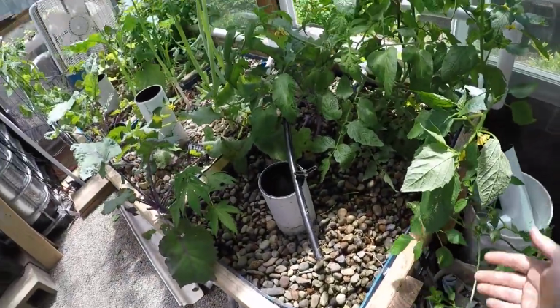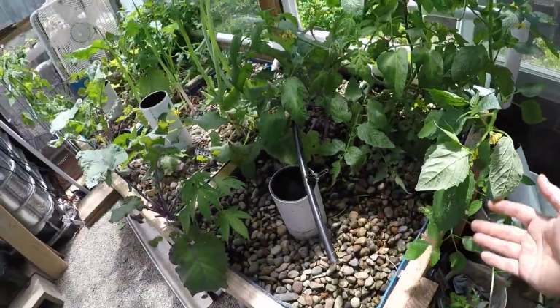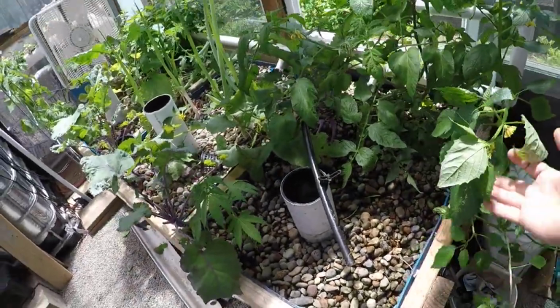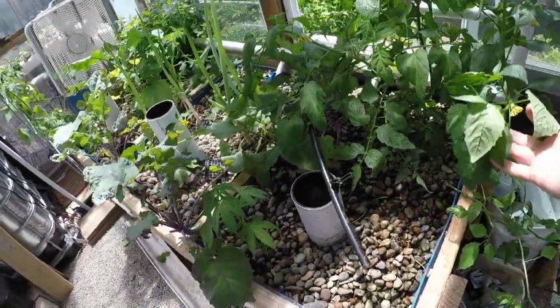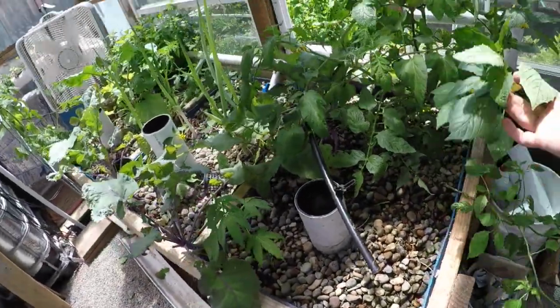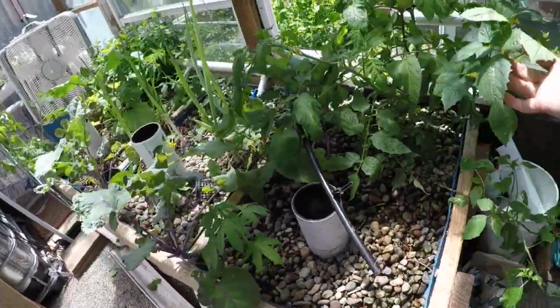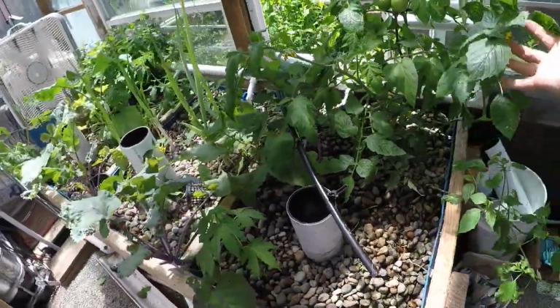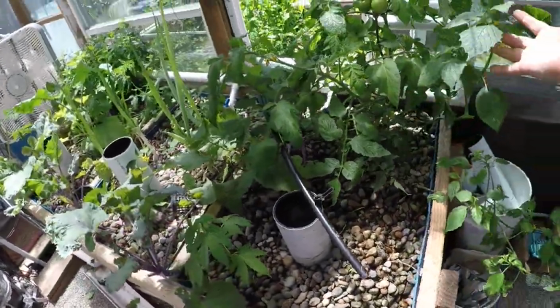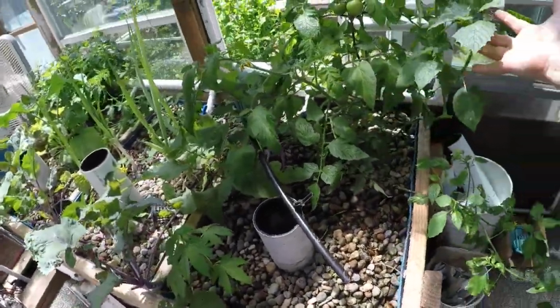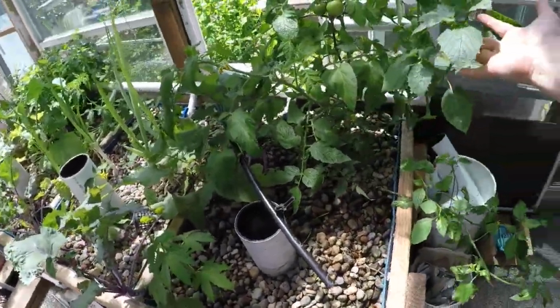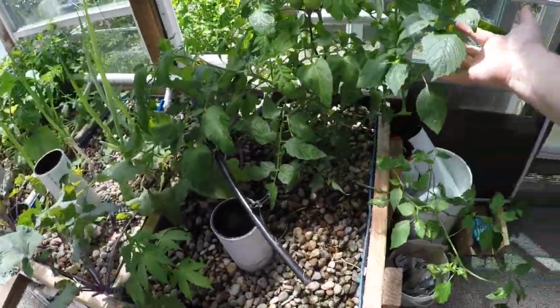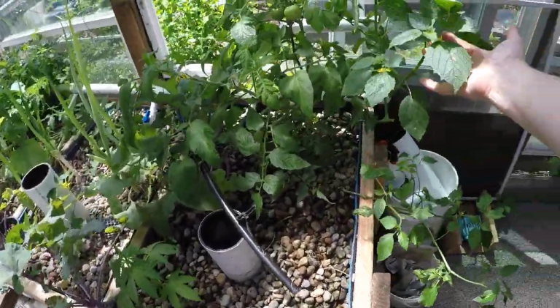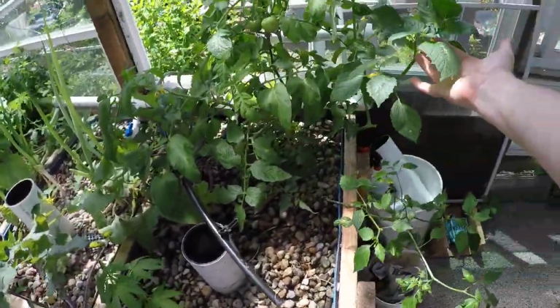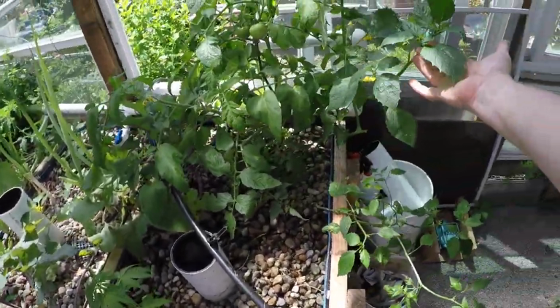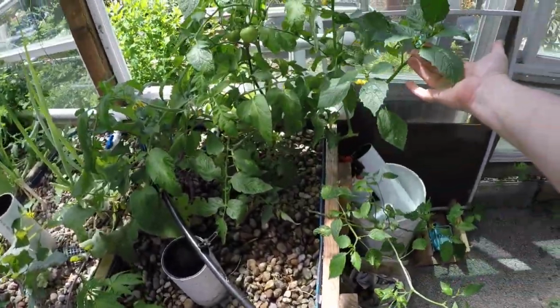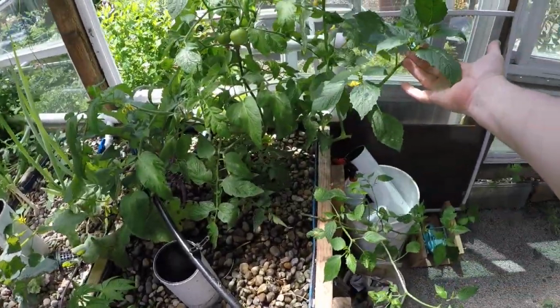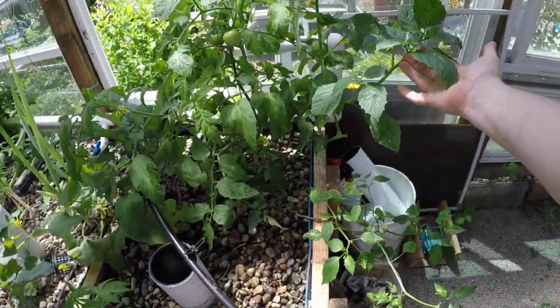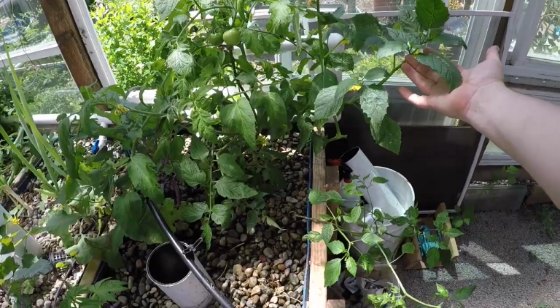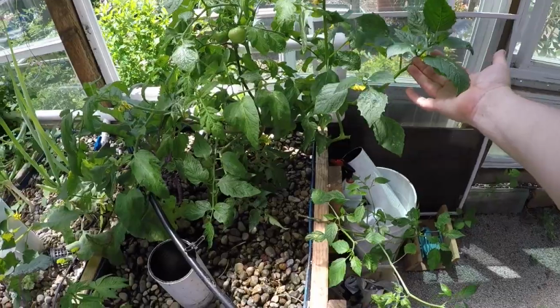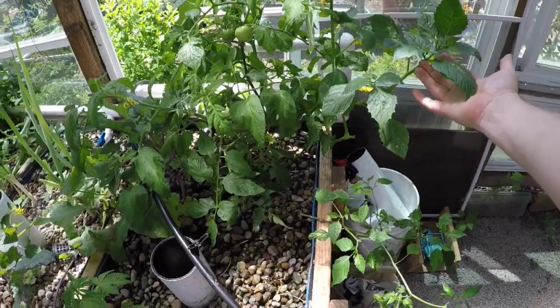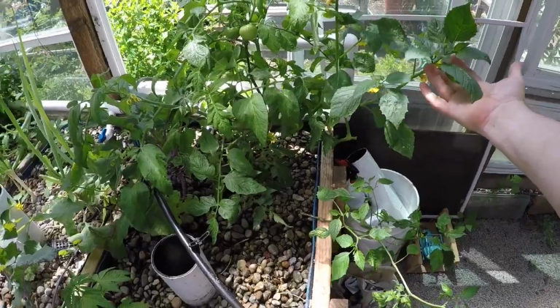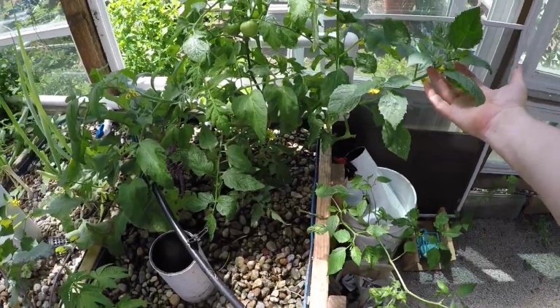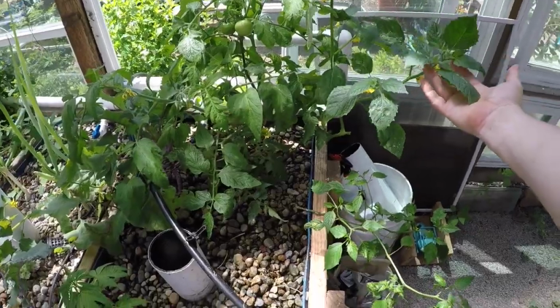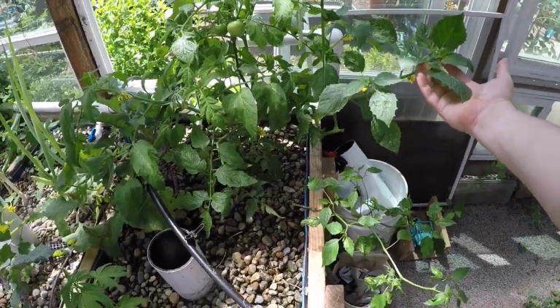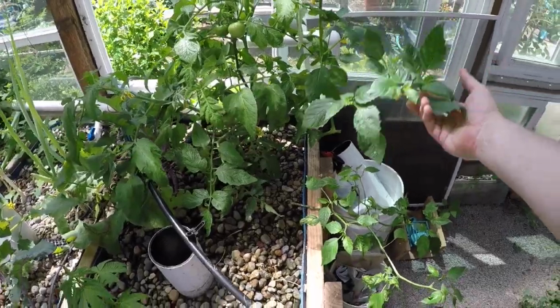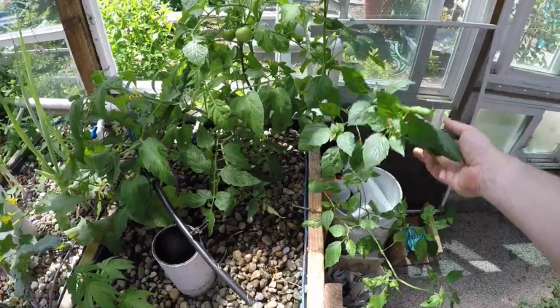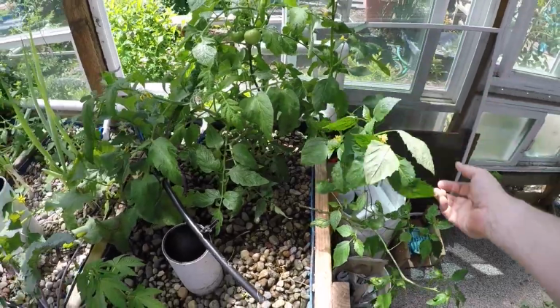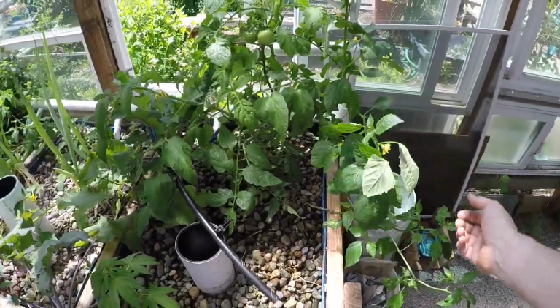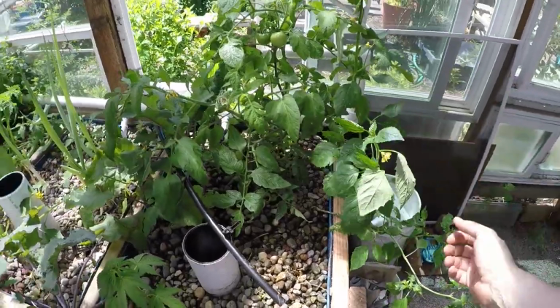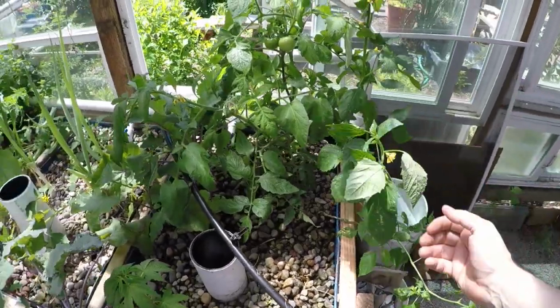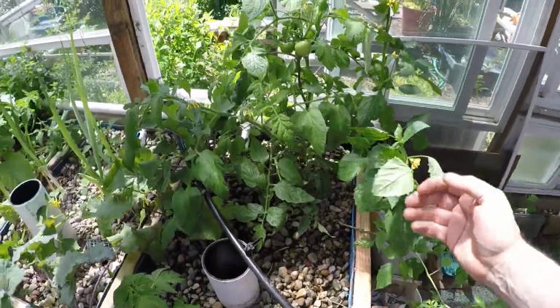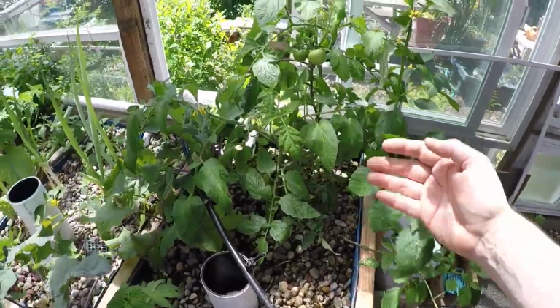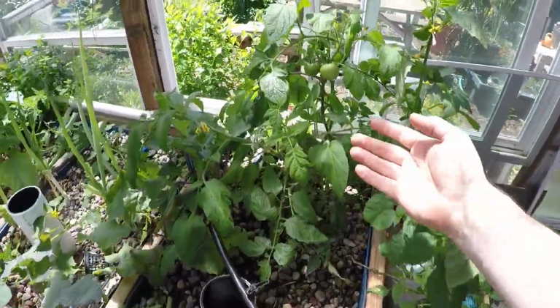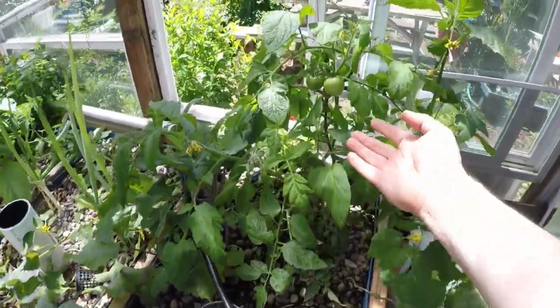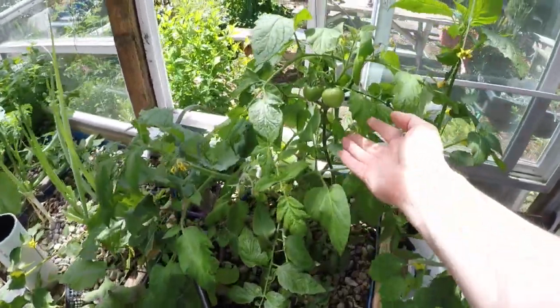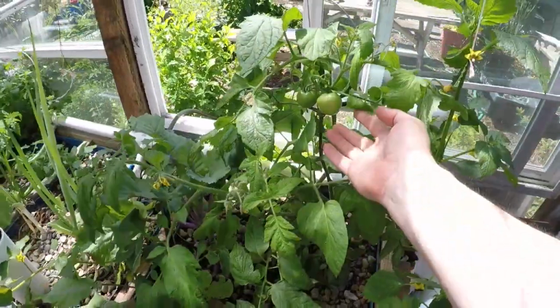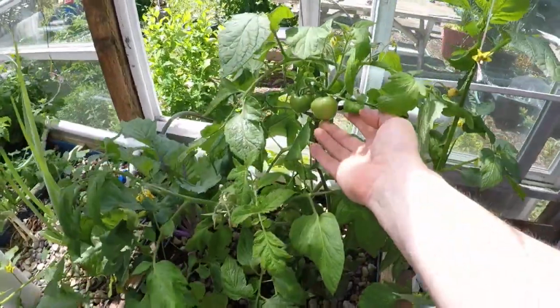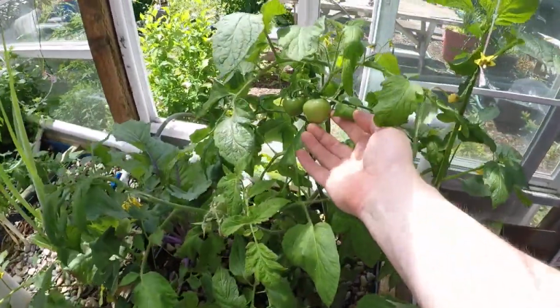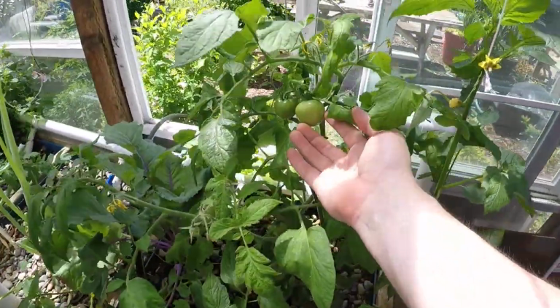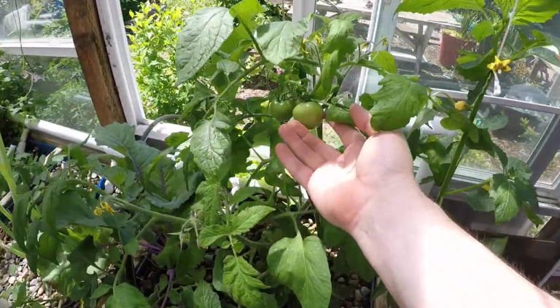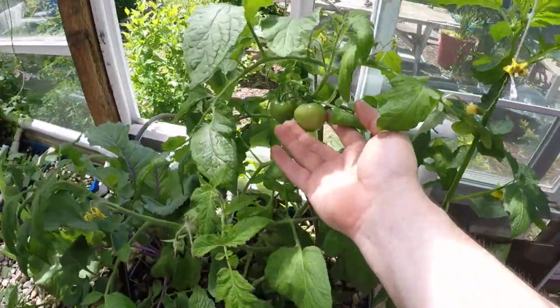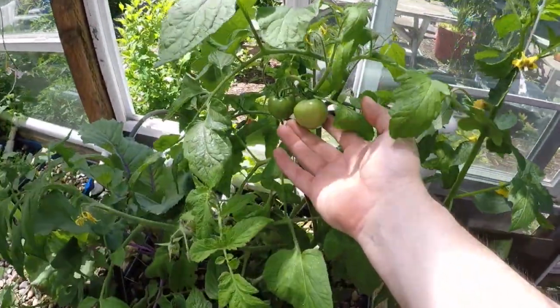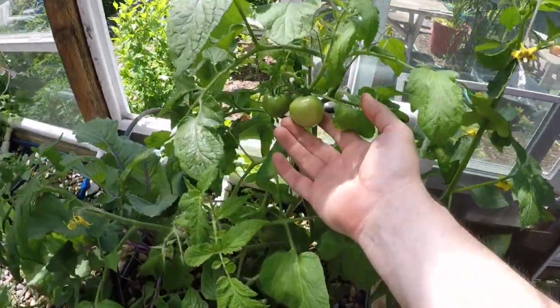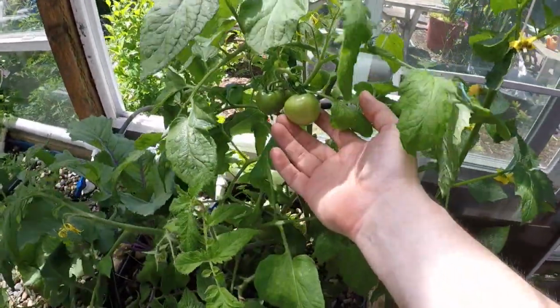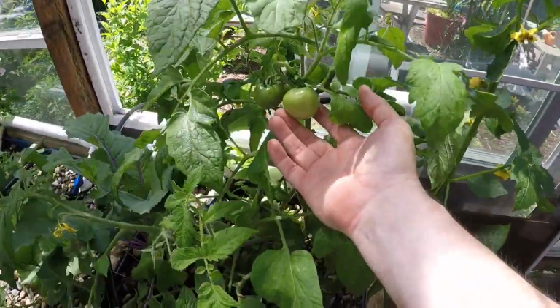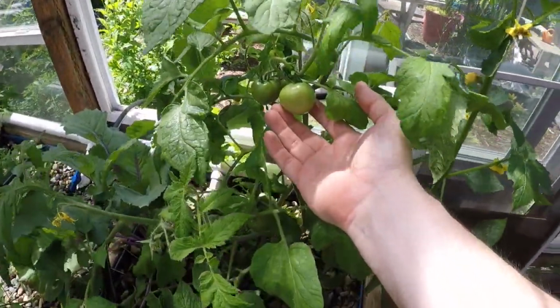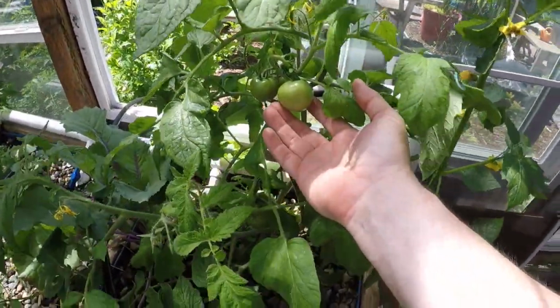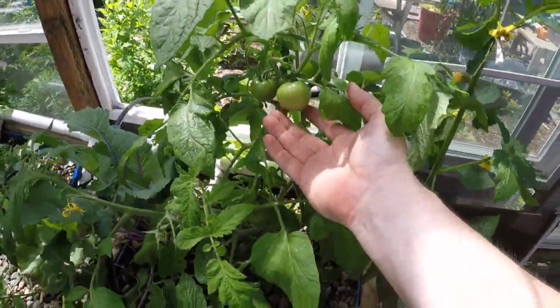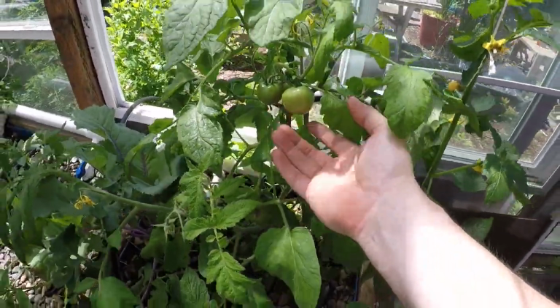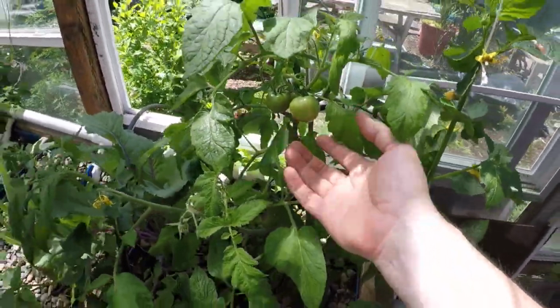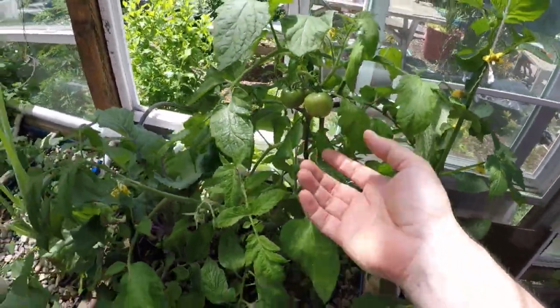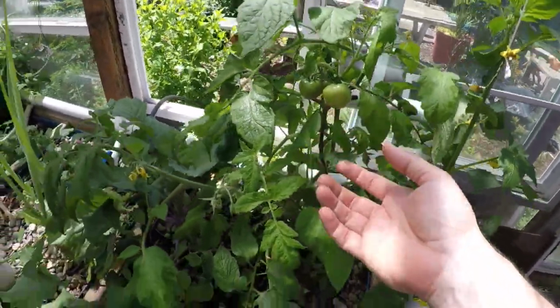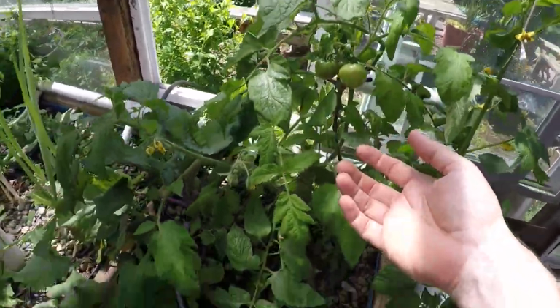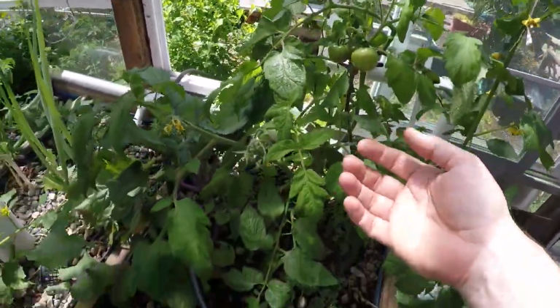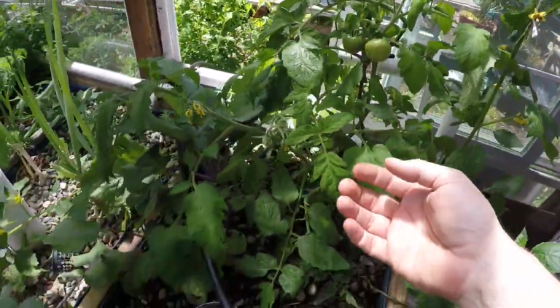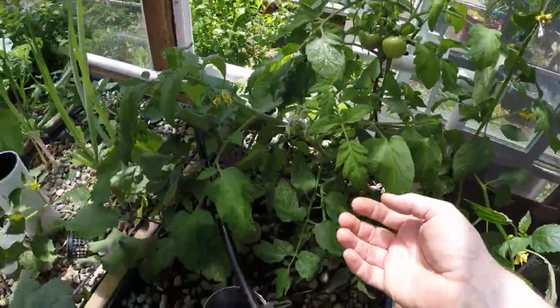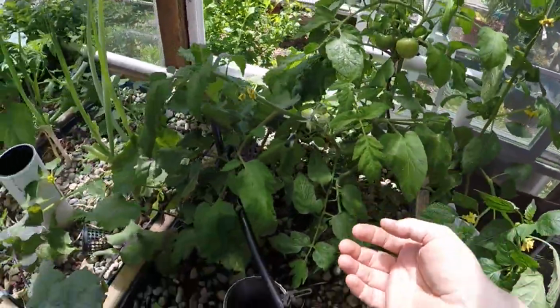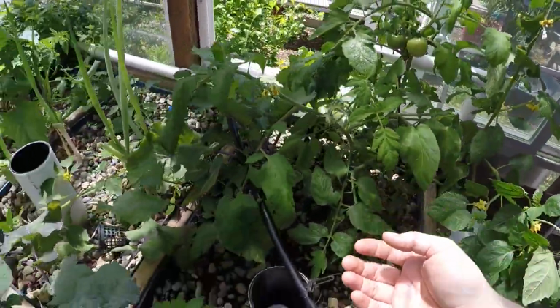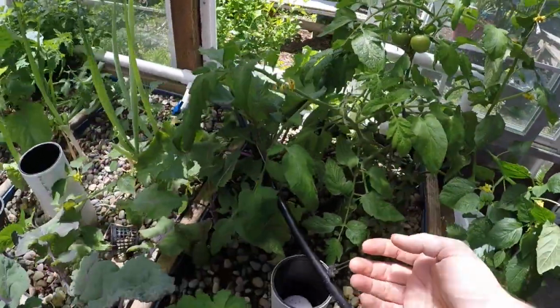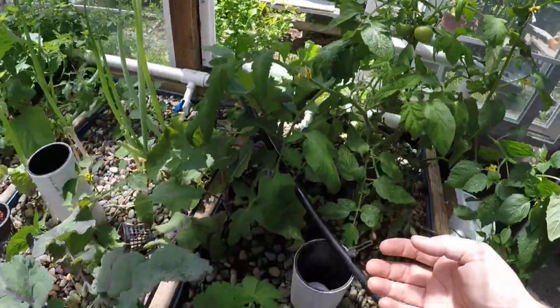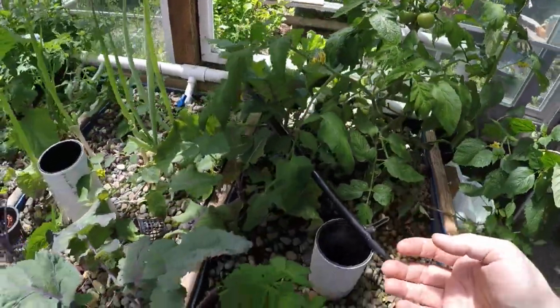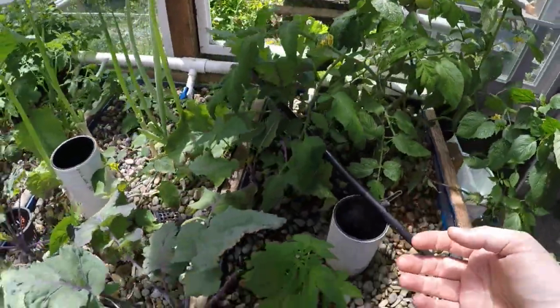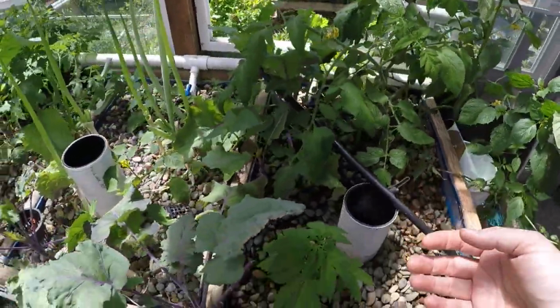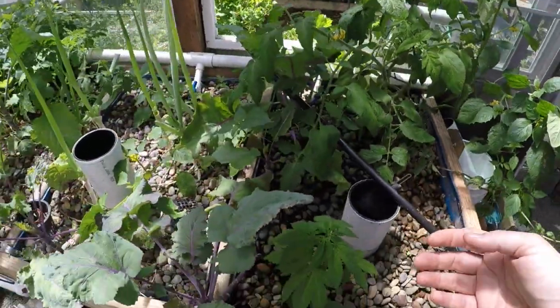We've got tomatillos growing here, we got tomatoes, and we got some fruit on the vine there. So we've got those being staked up.